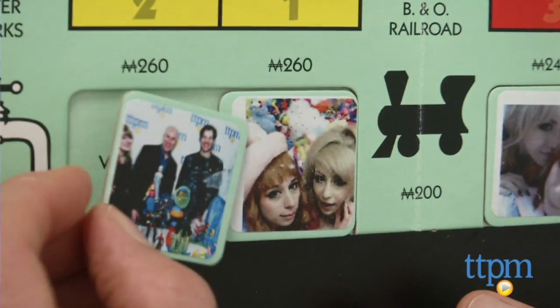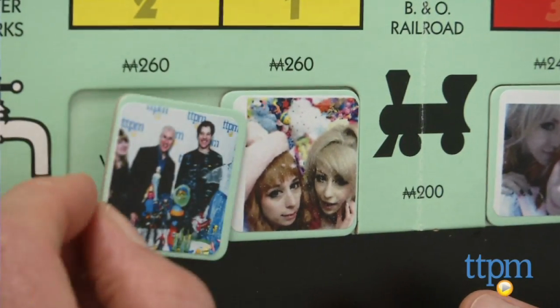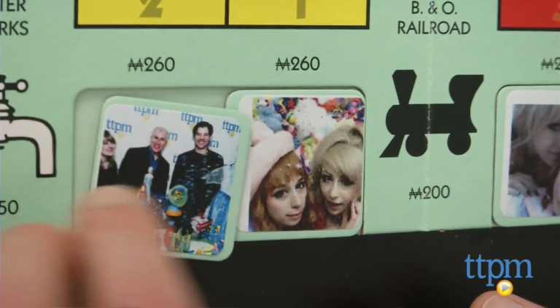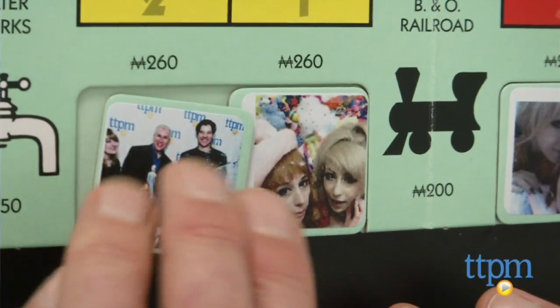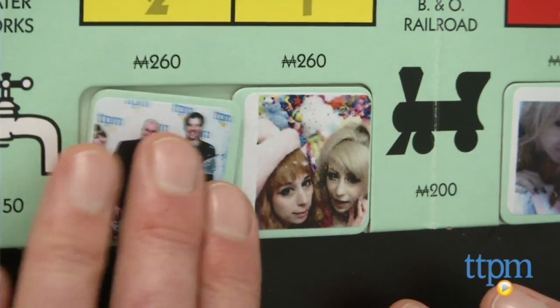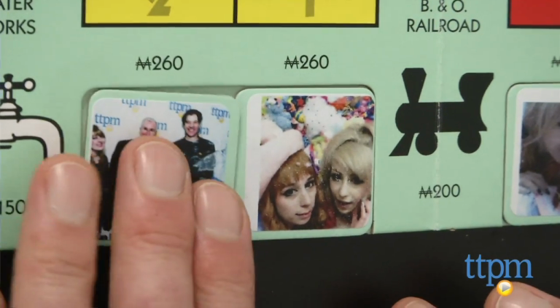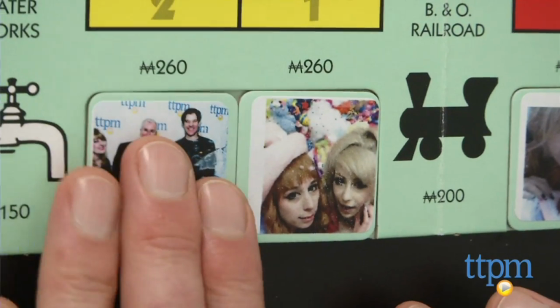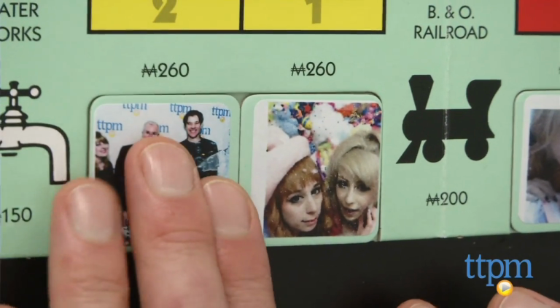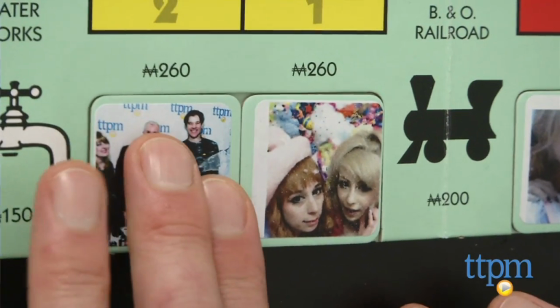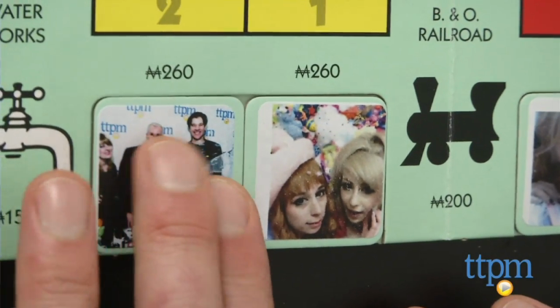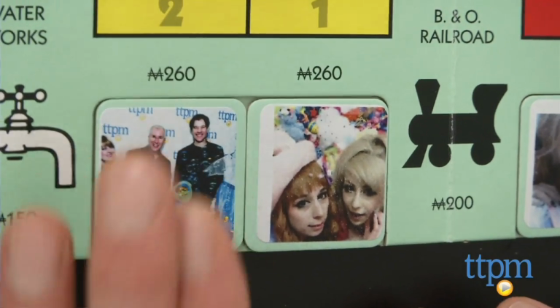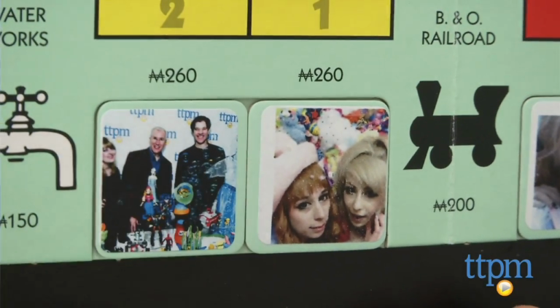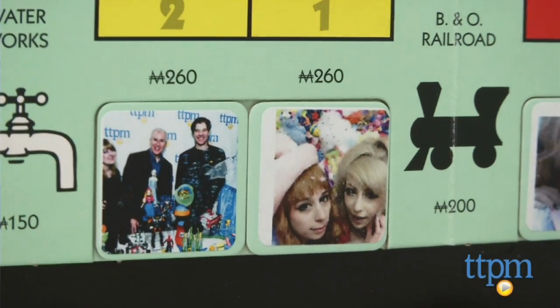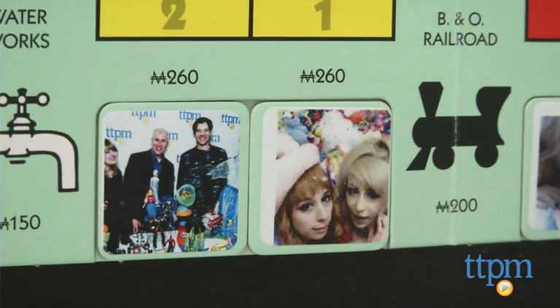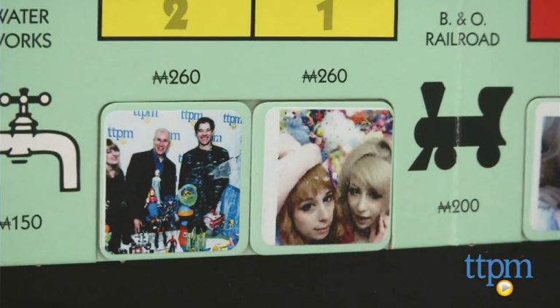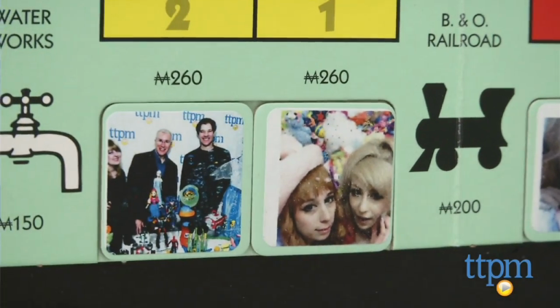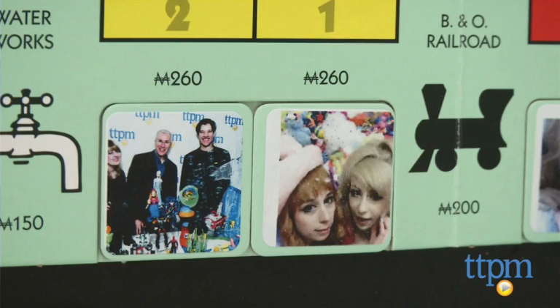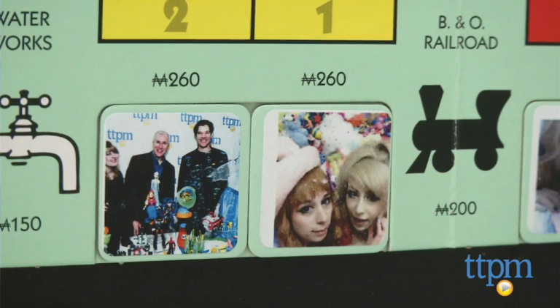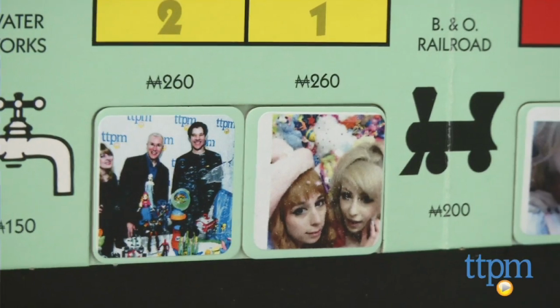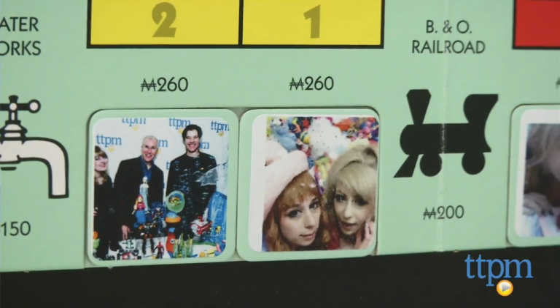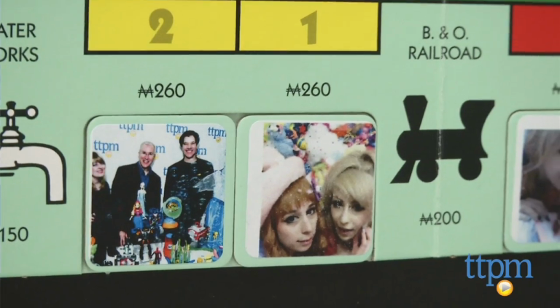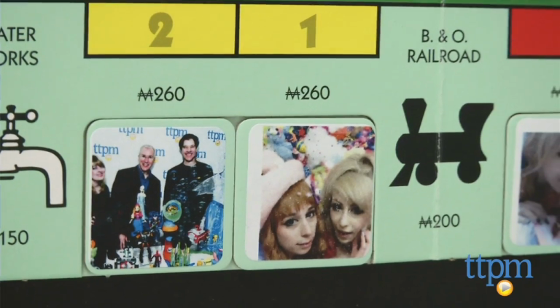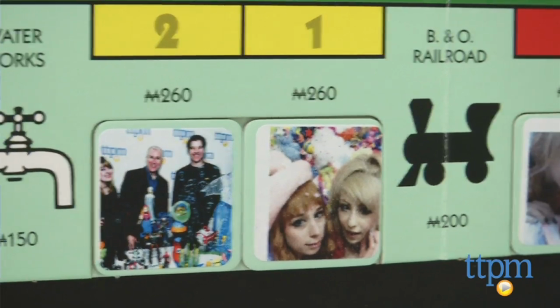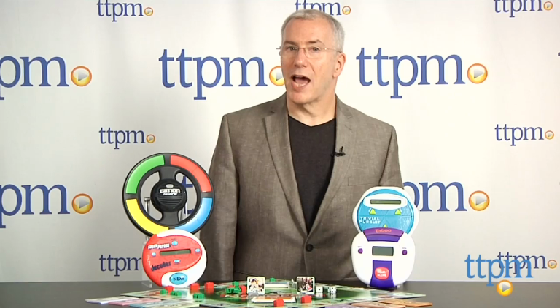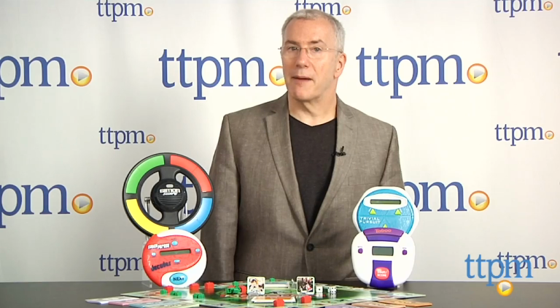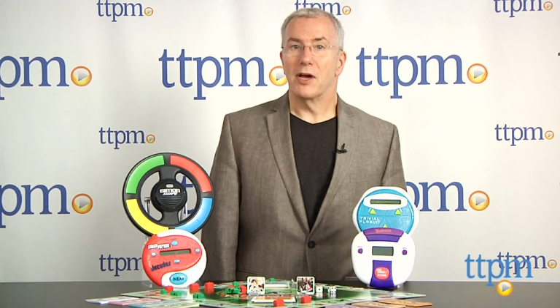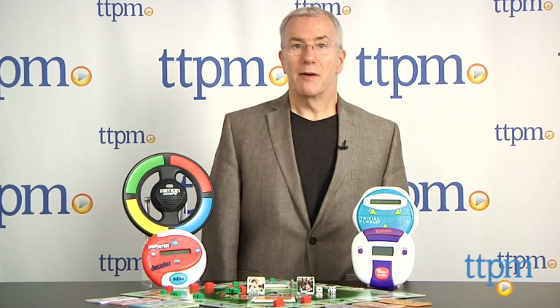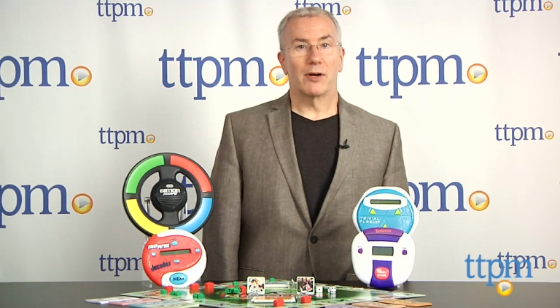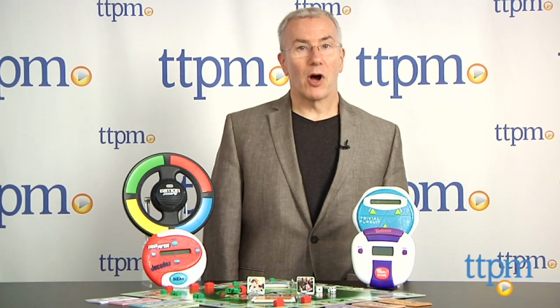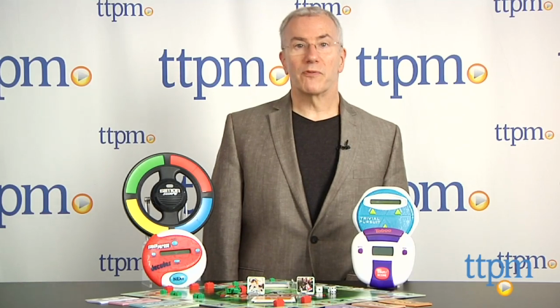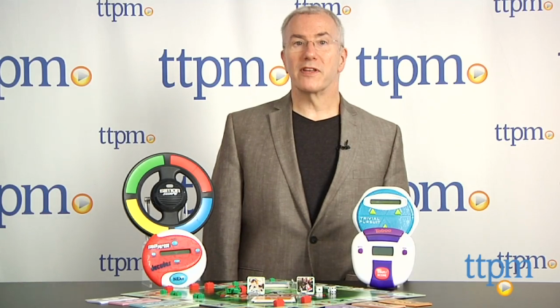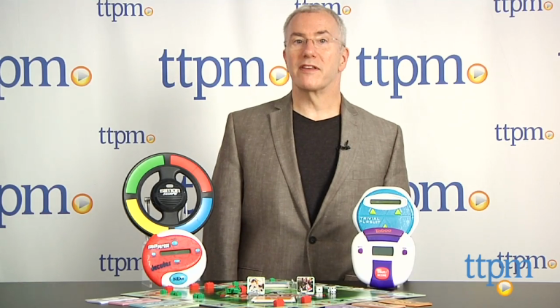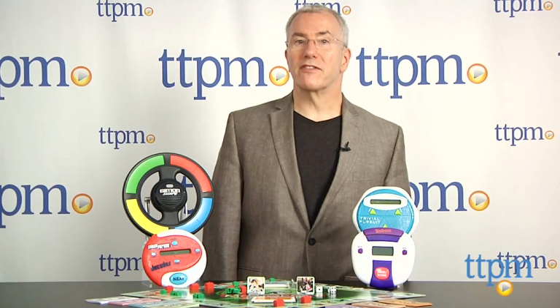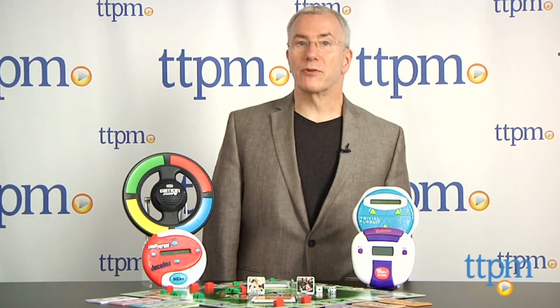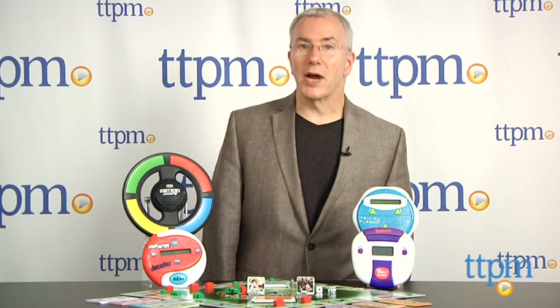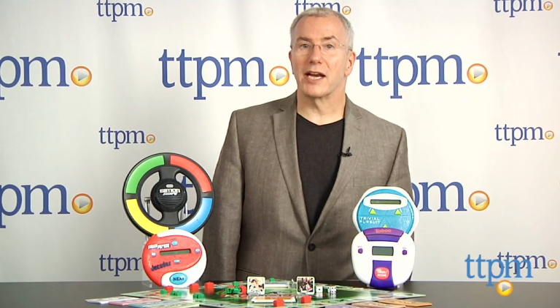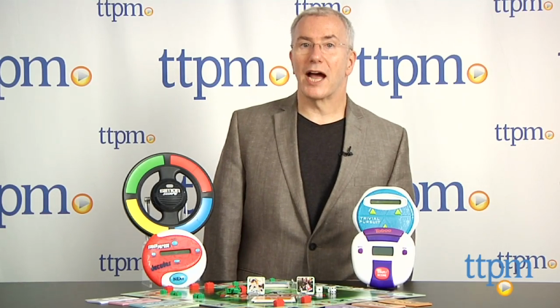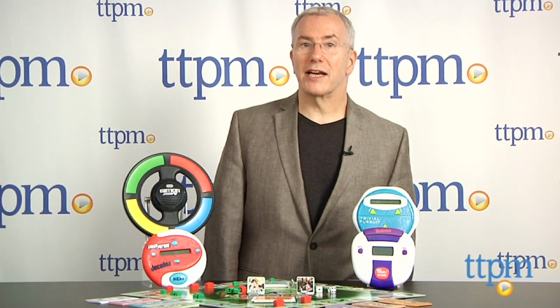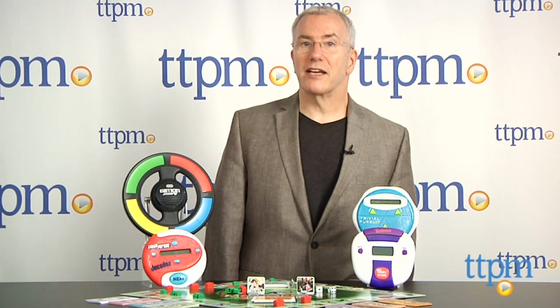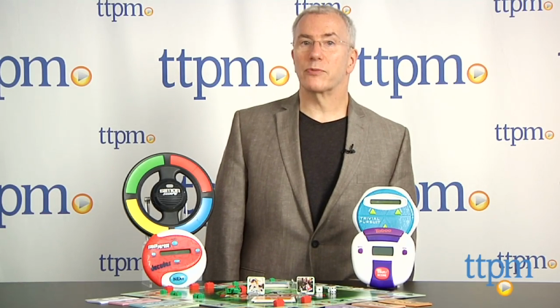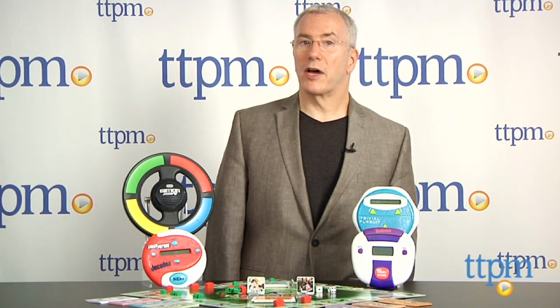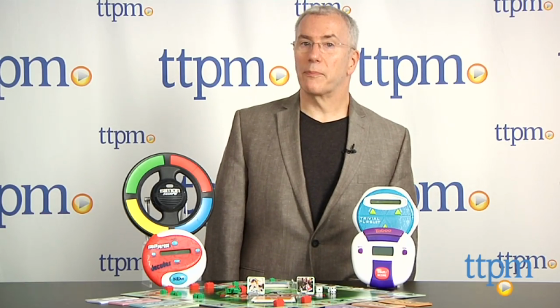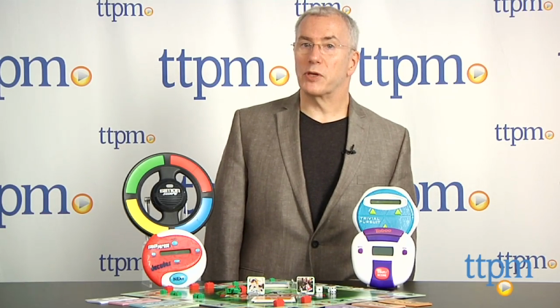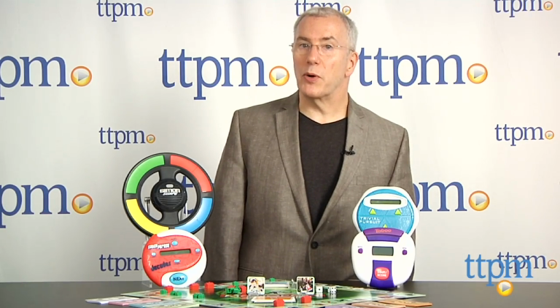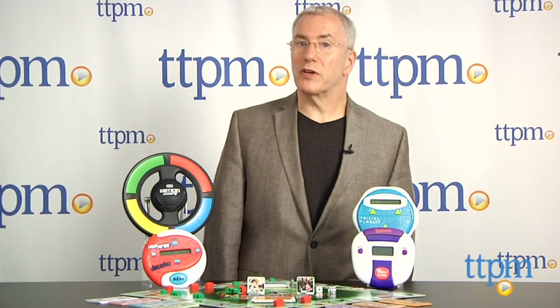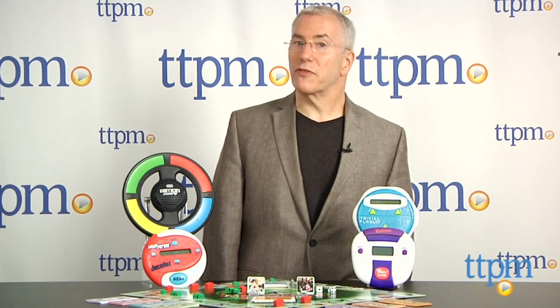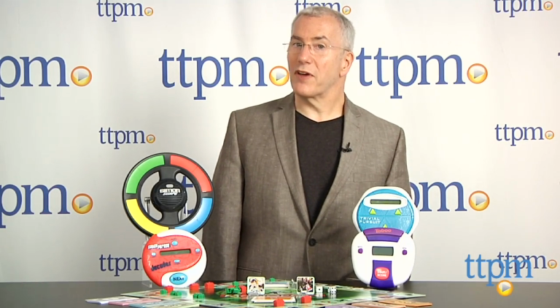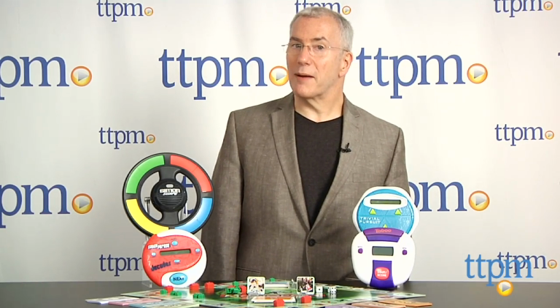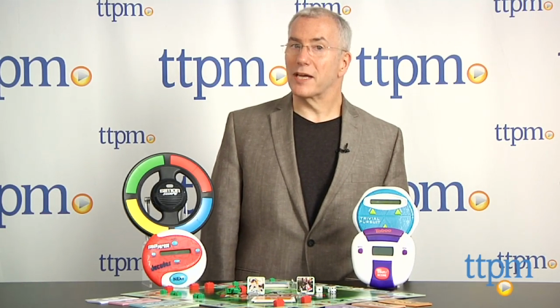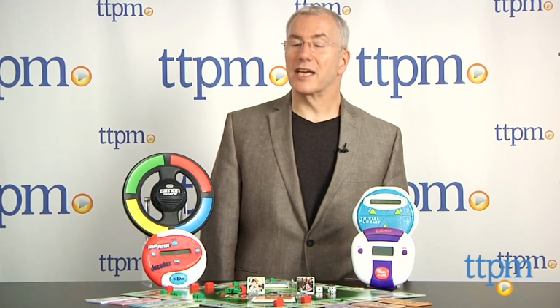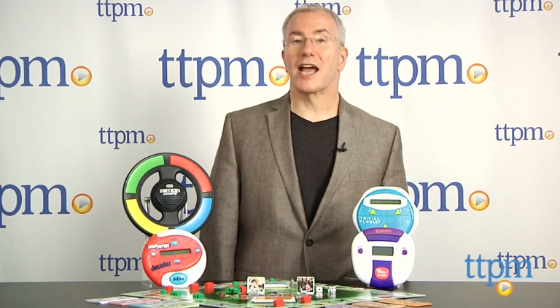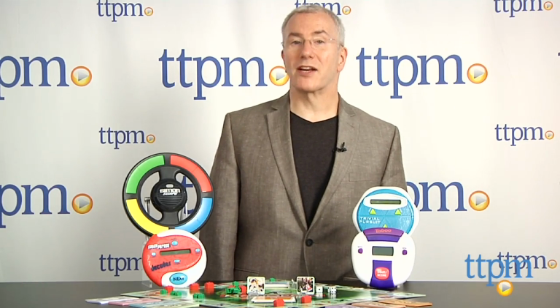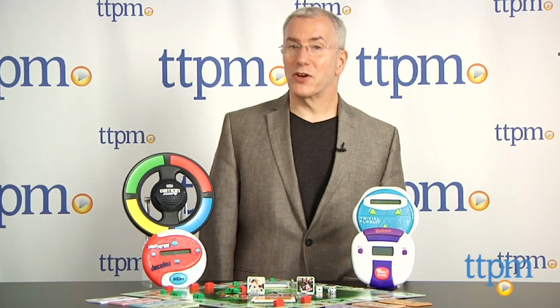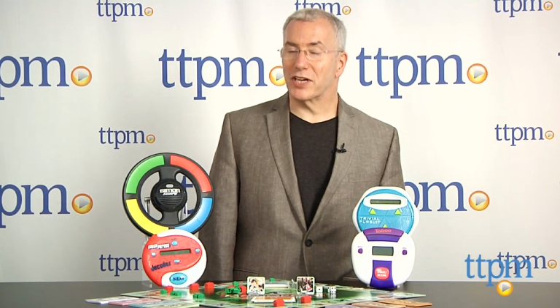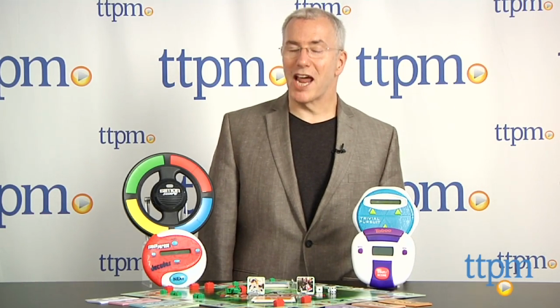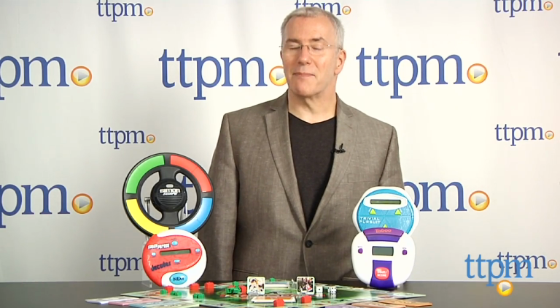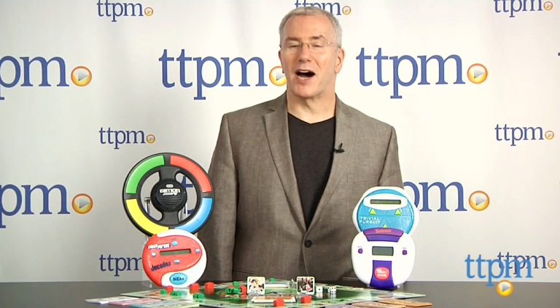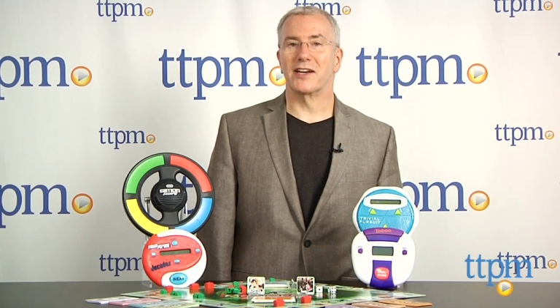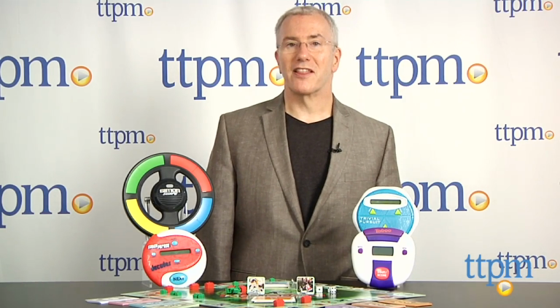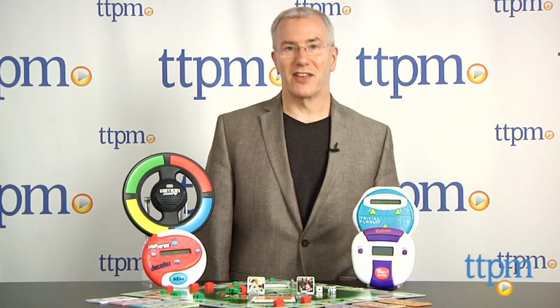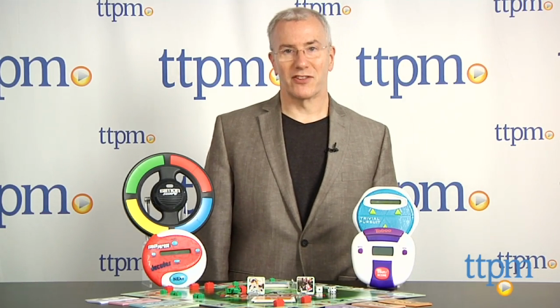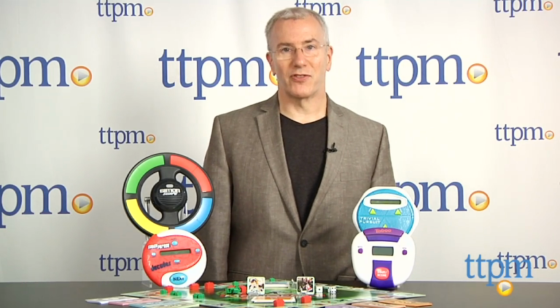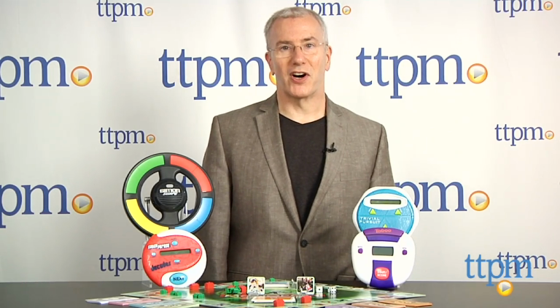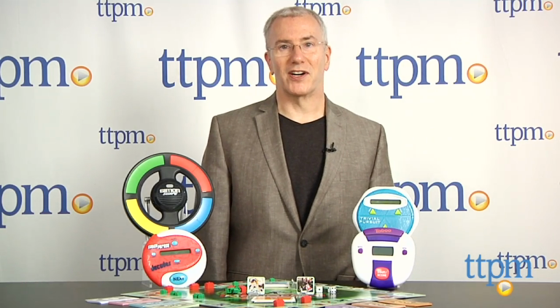You can see full reviews of all these games at TTPM, but hopefully these great ideas will help you and your family get your game on this fall.